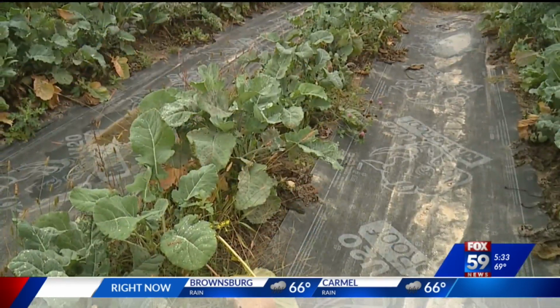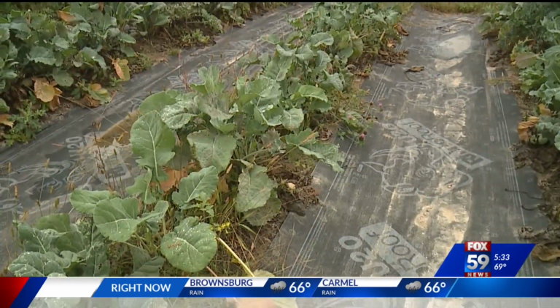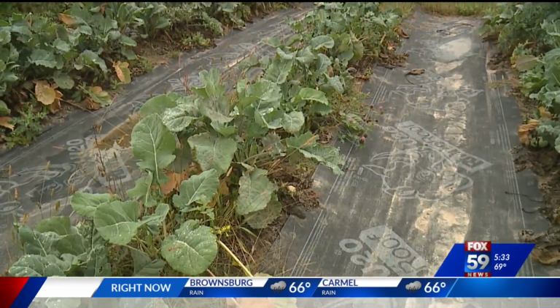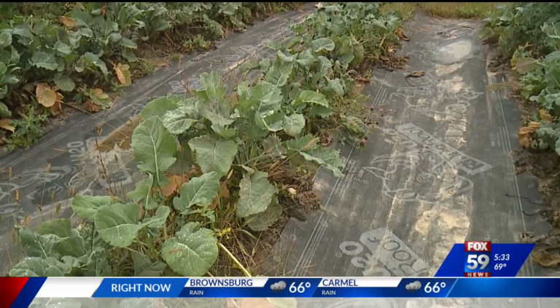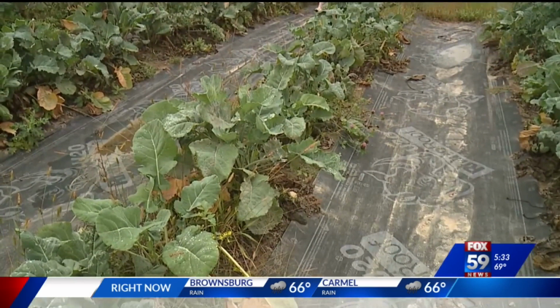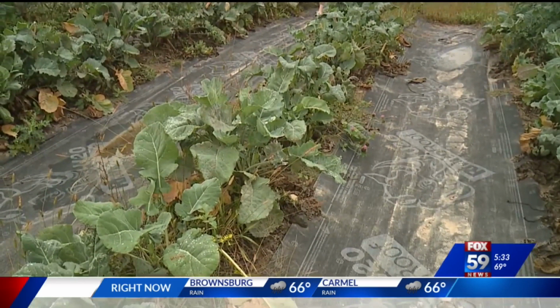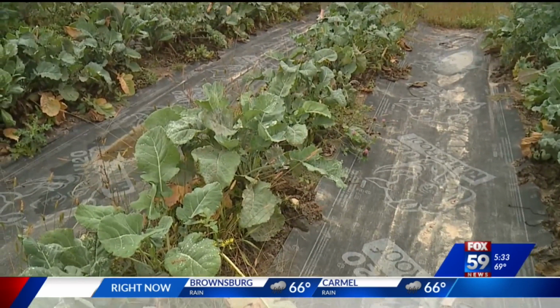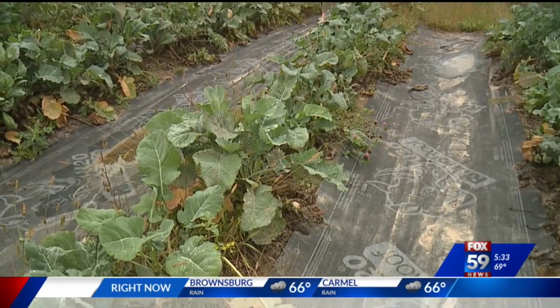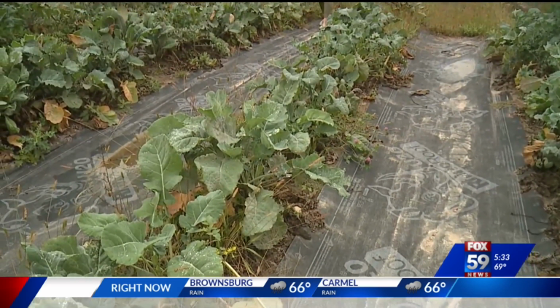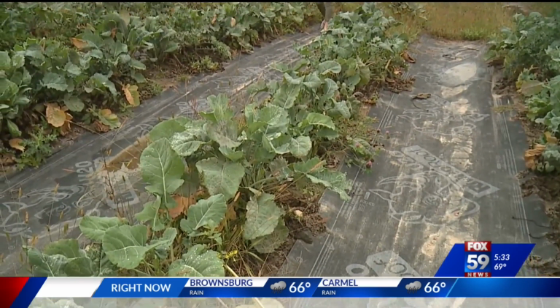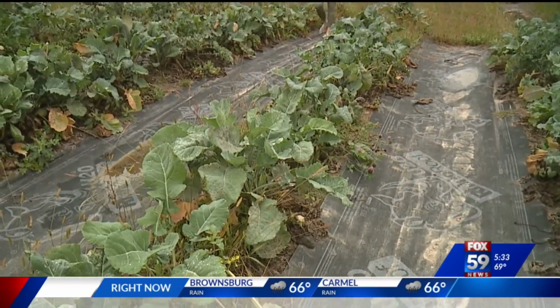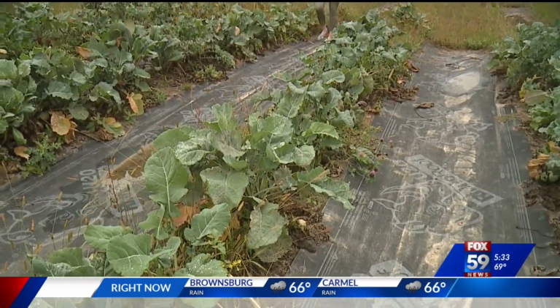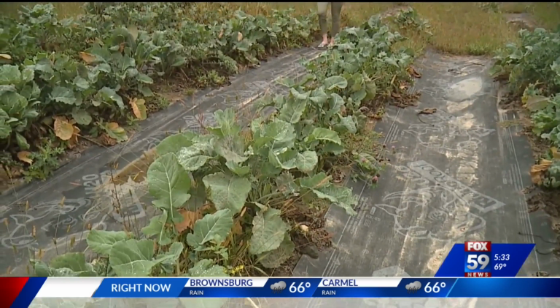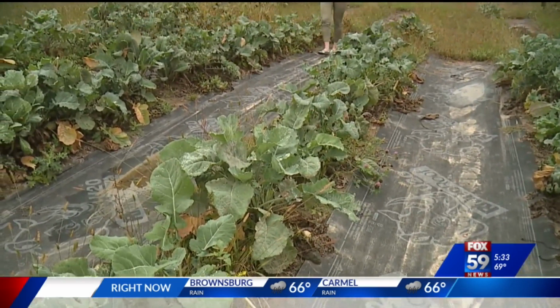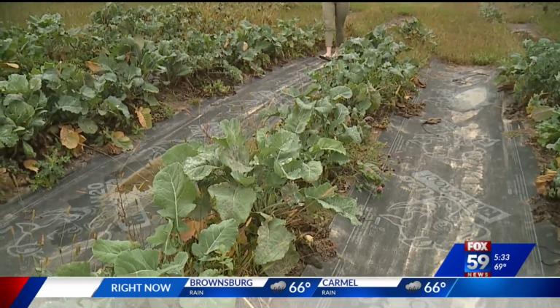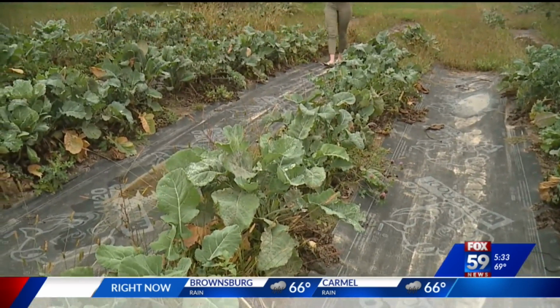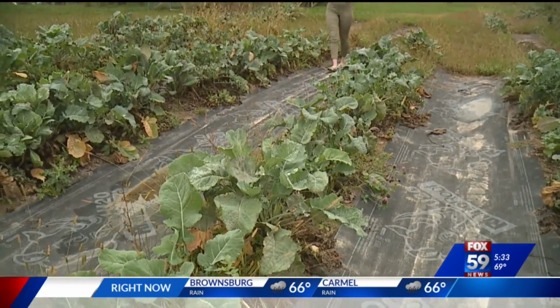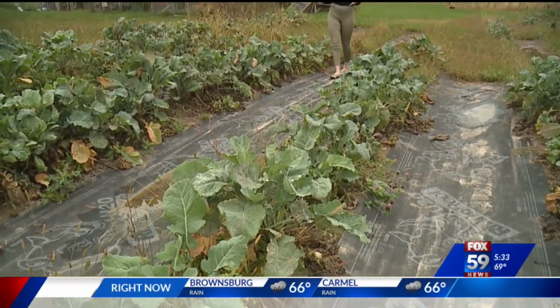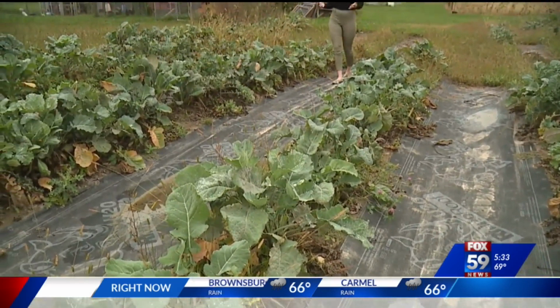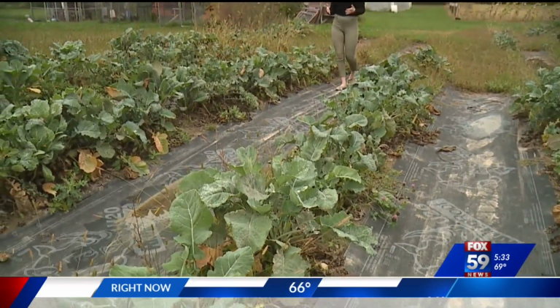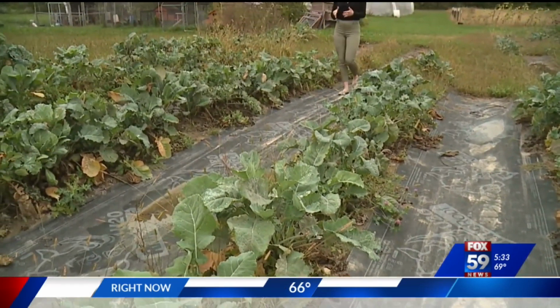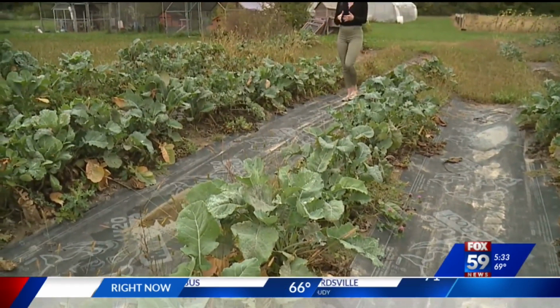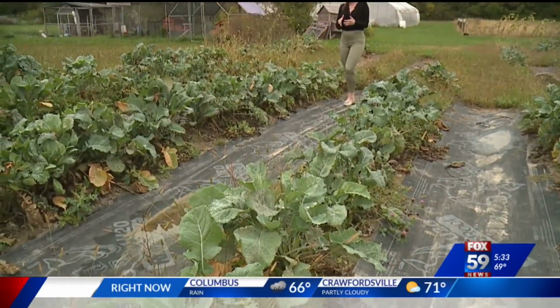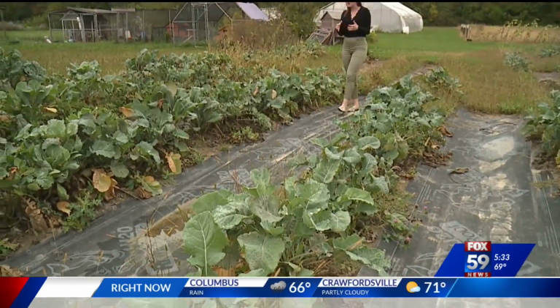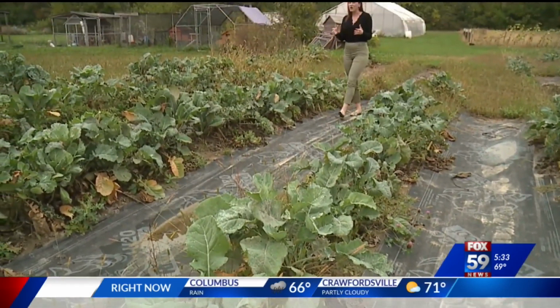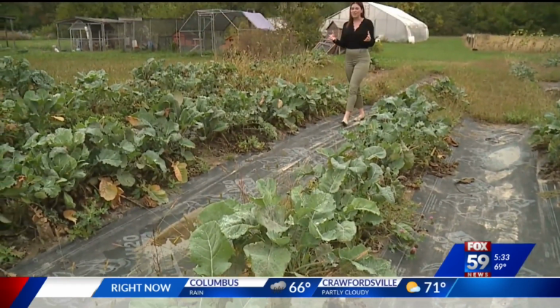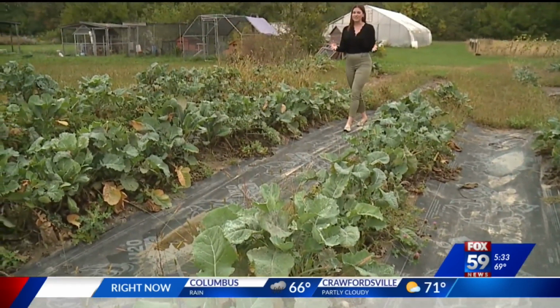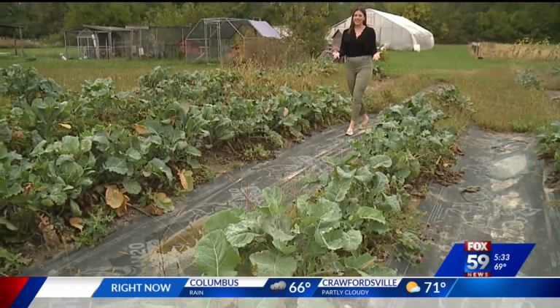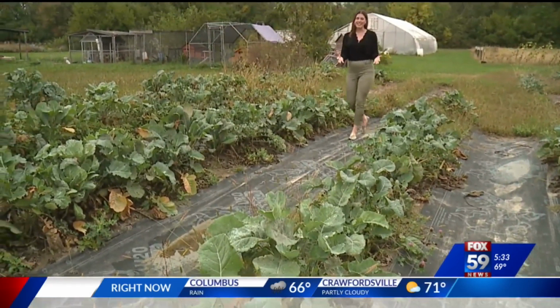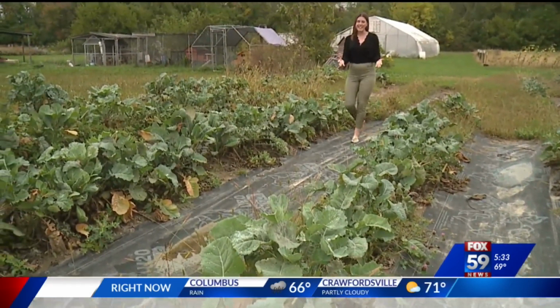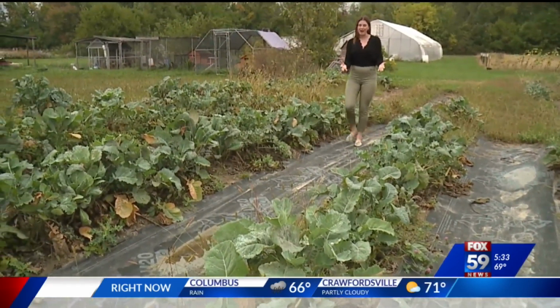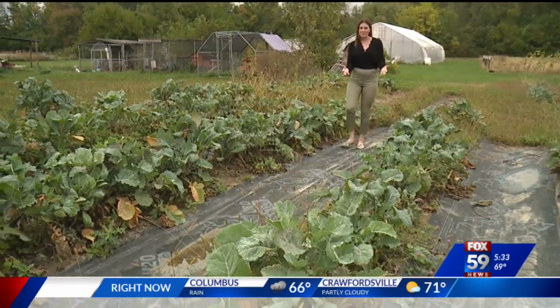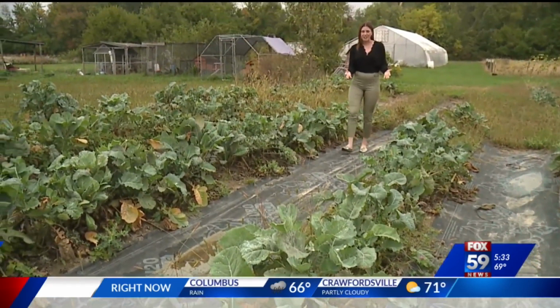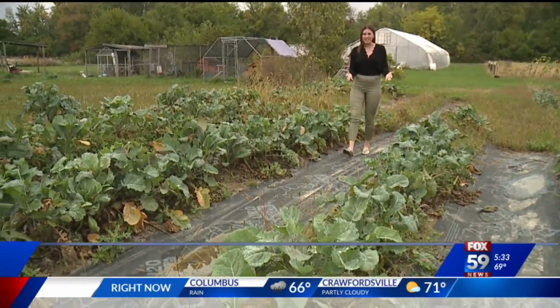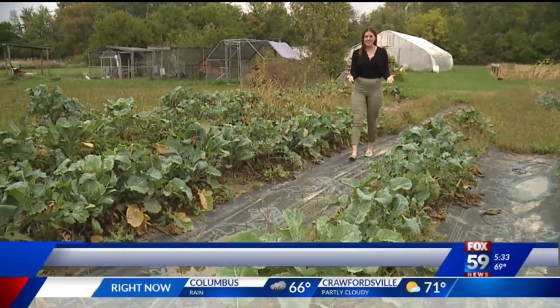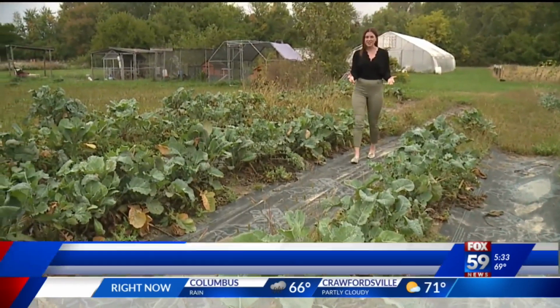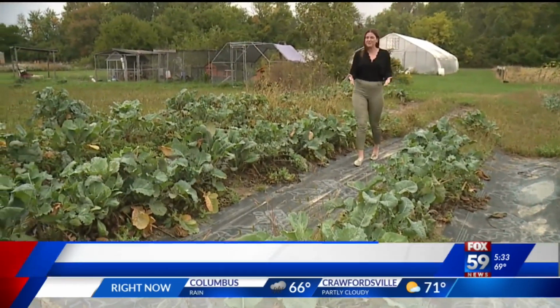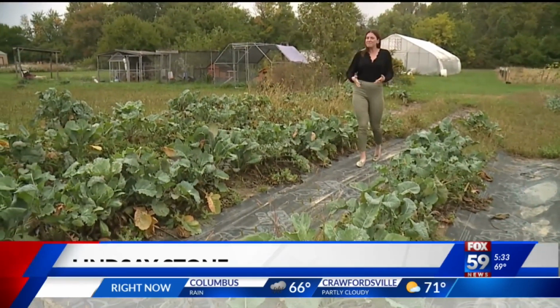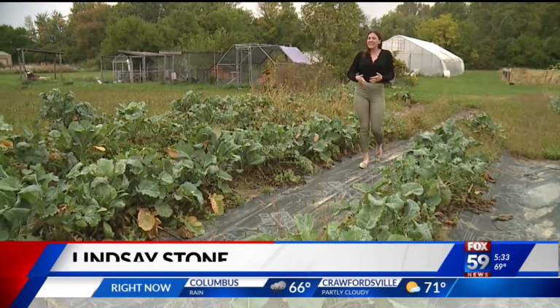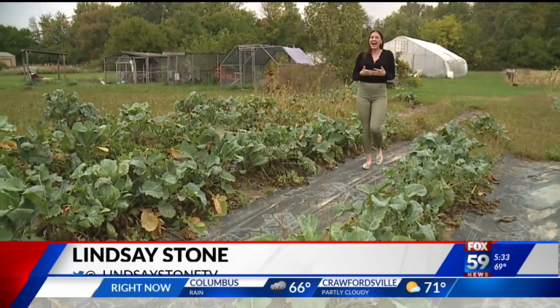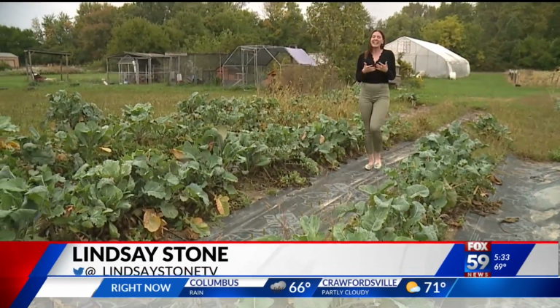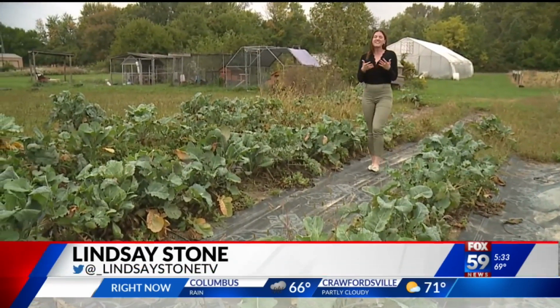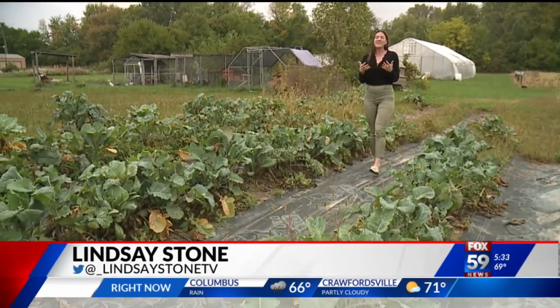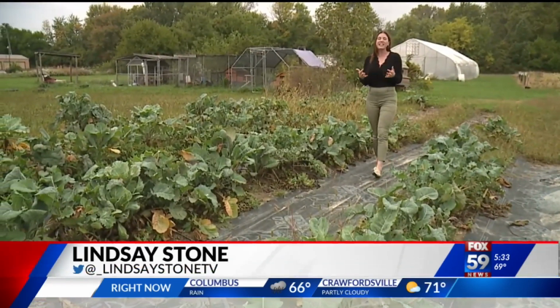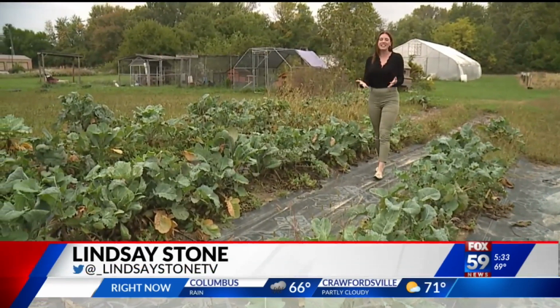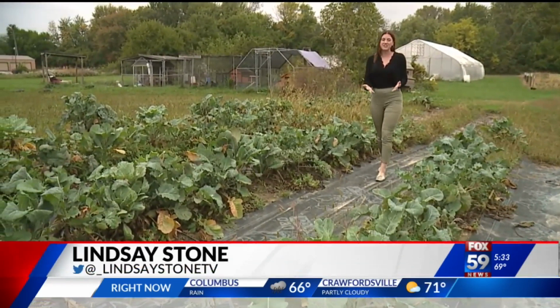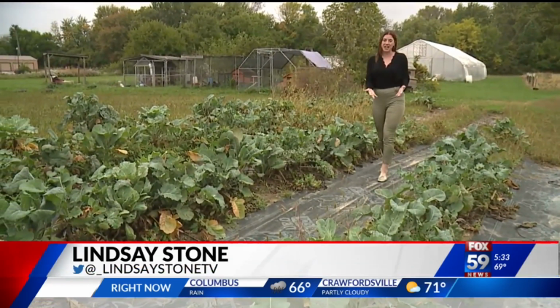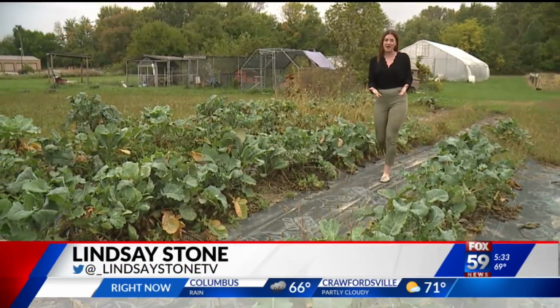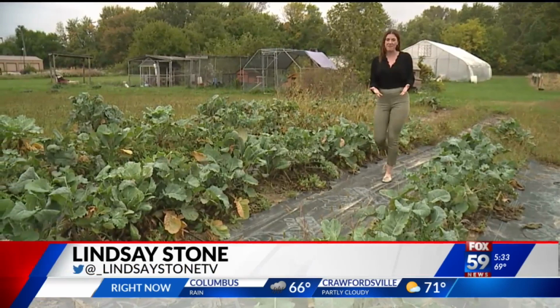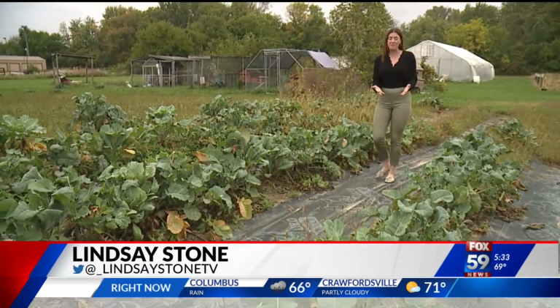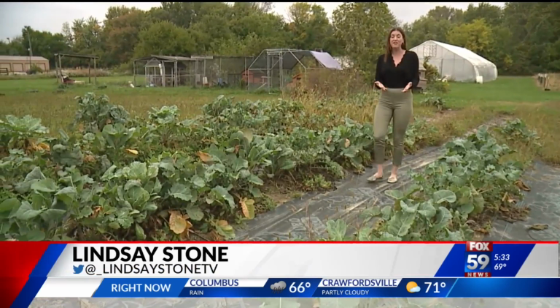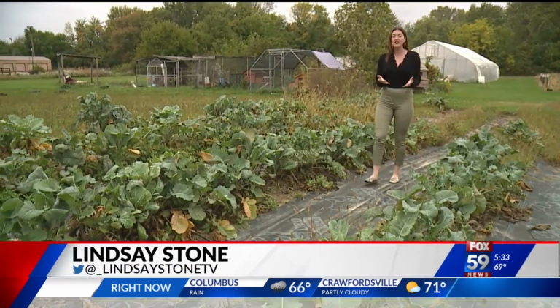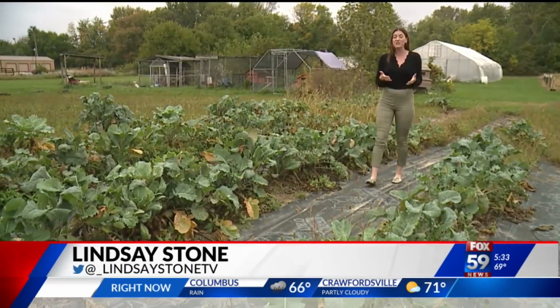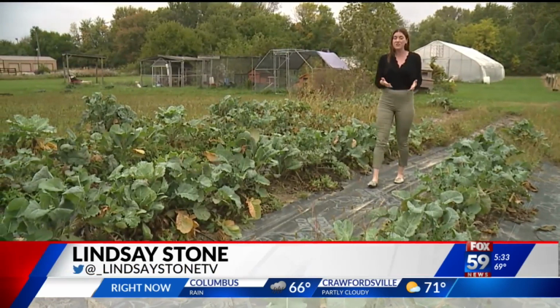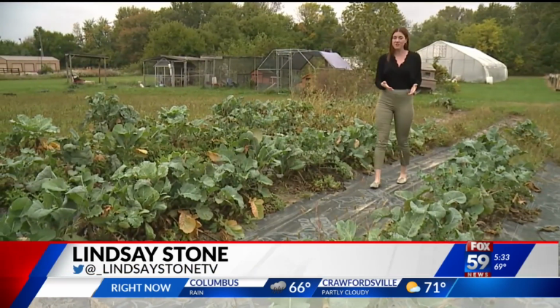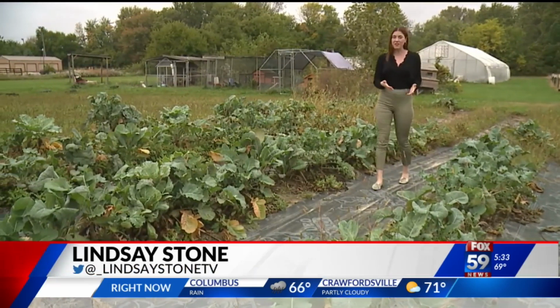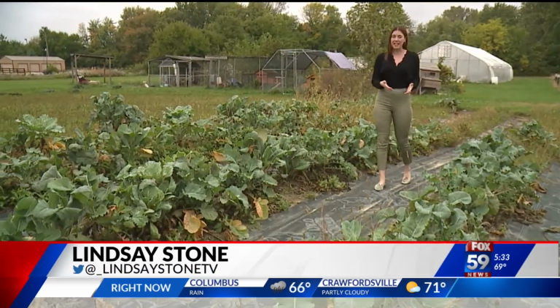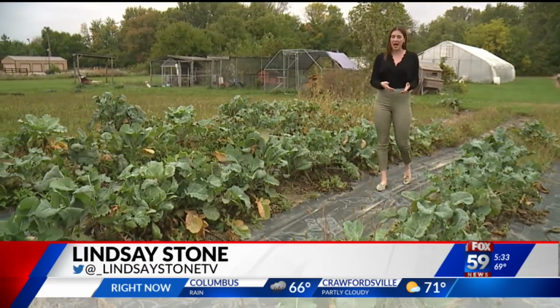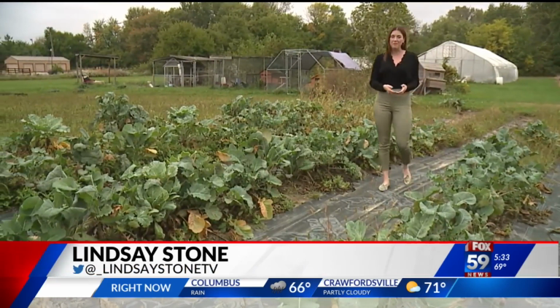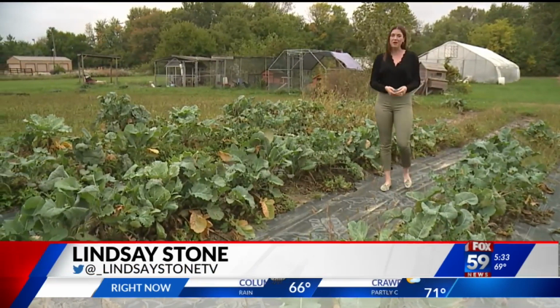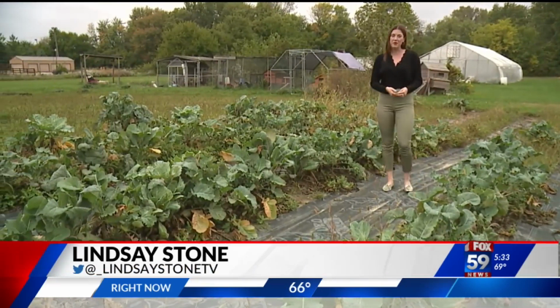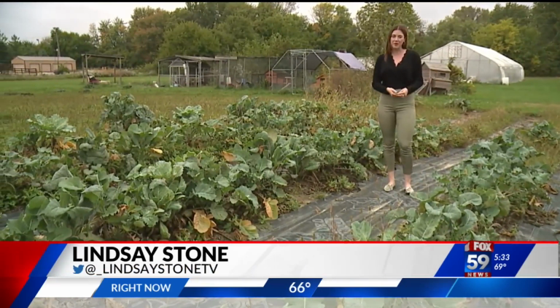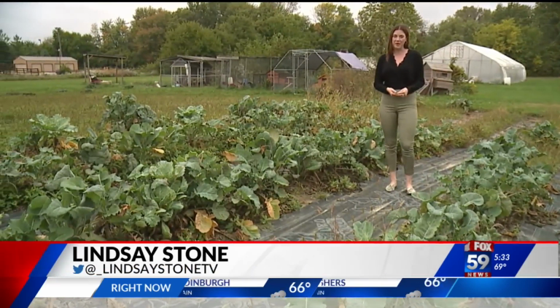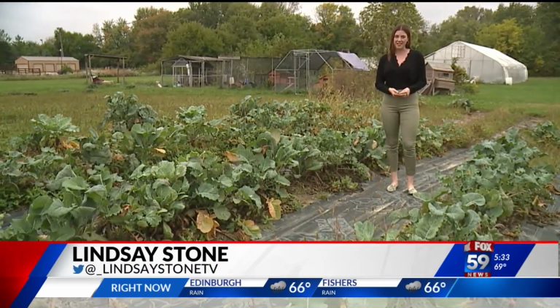Urban gardens, just like this one, are all across Indianapolis. They're a kind of hidden gem, but they're serving a big purpose.